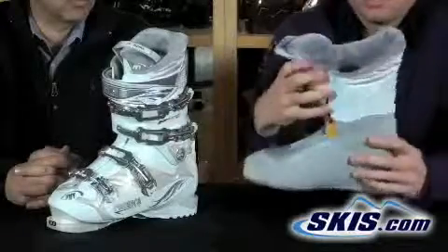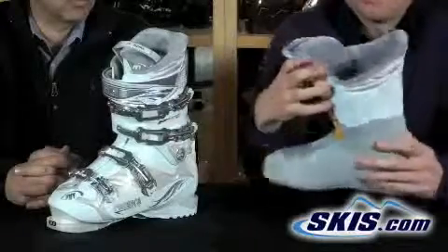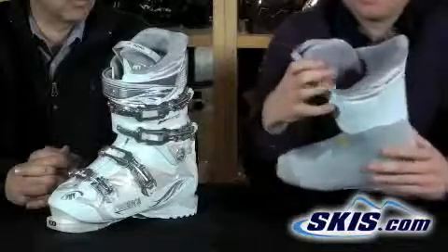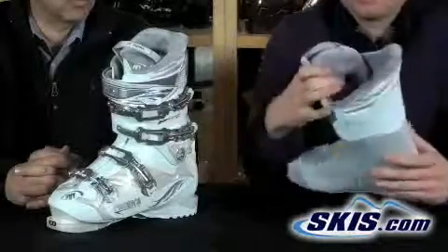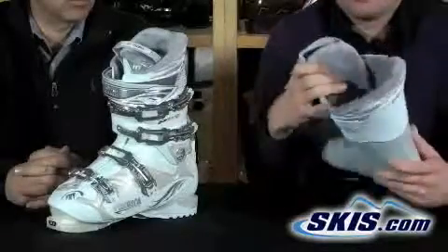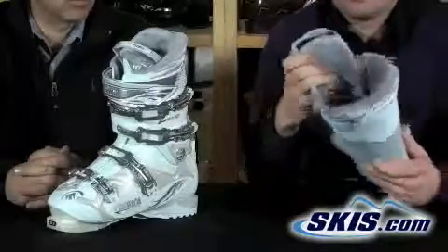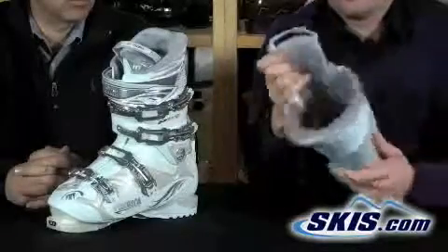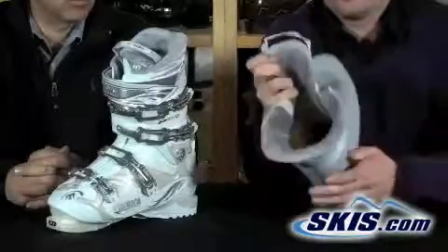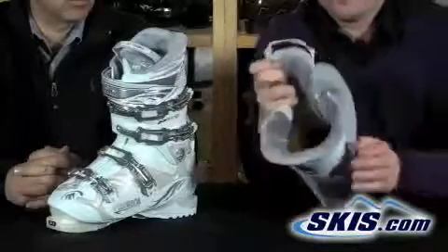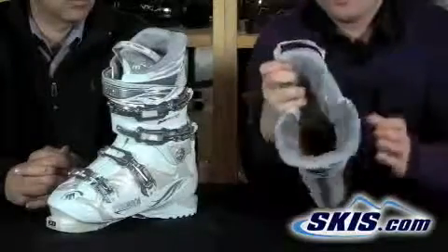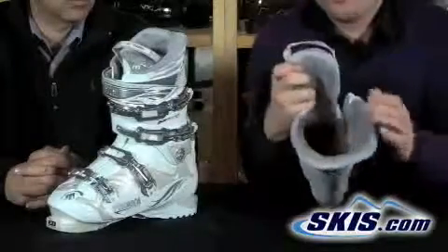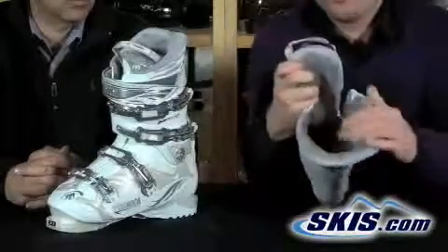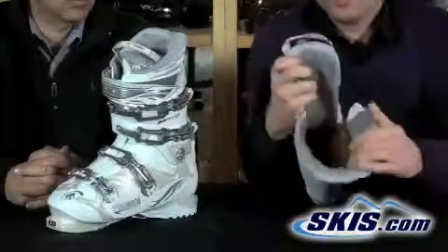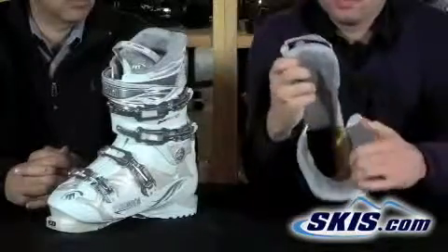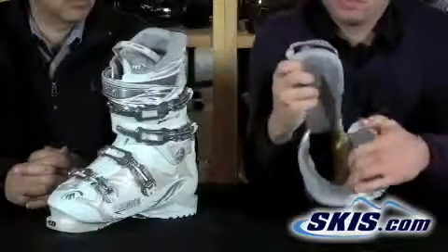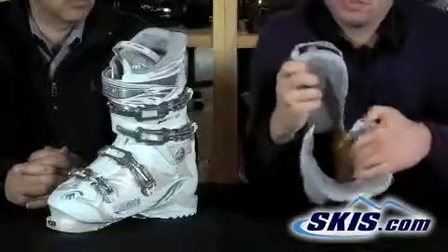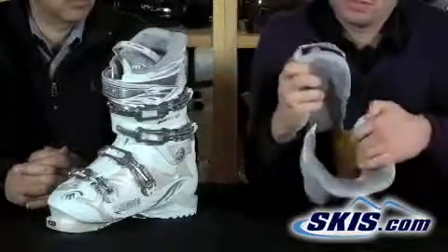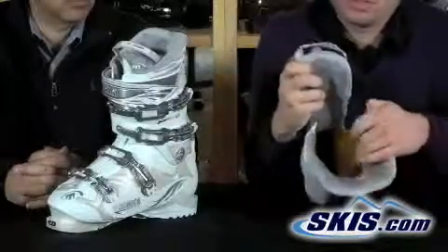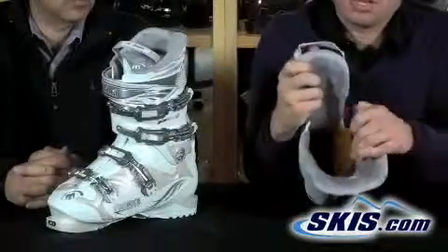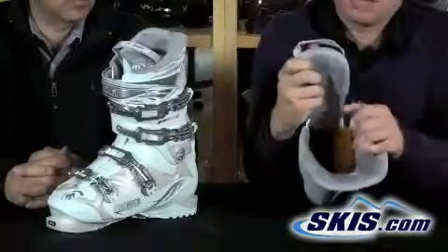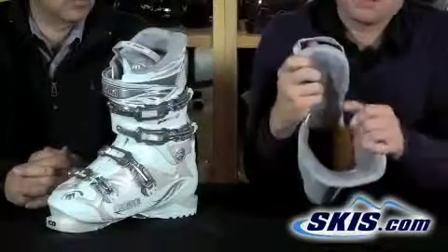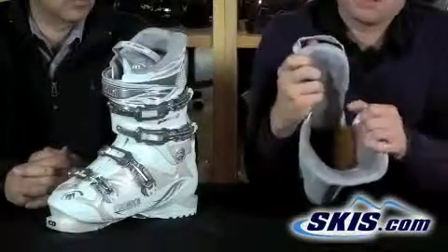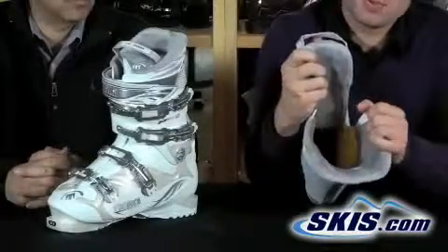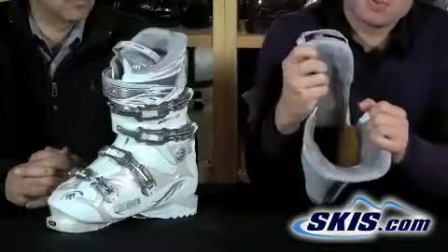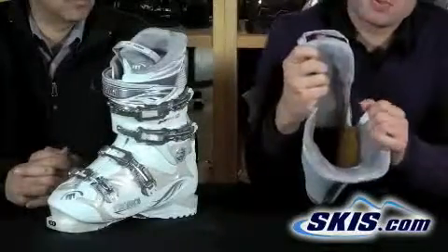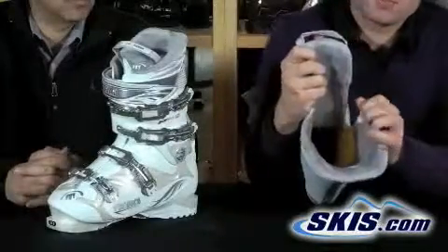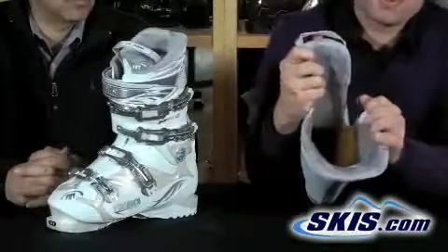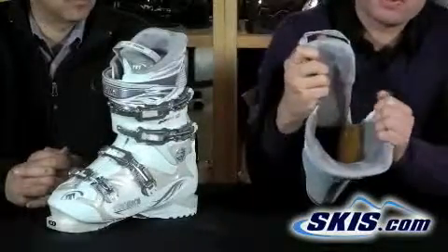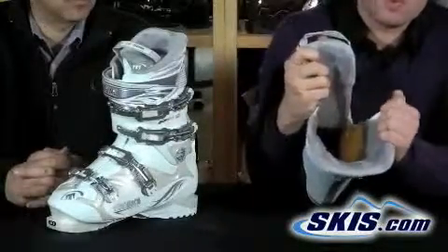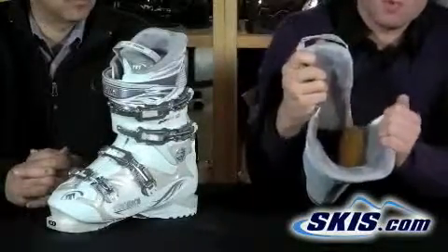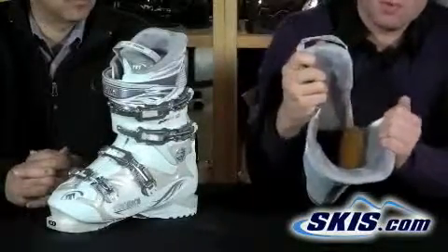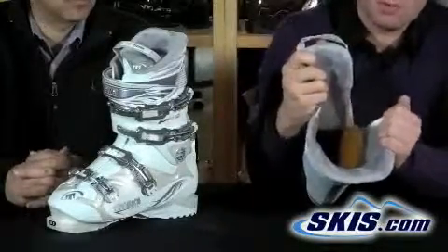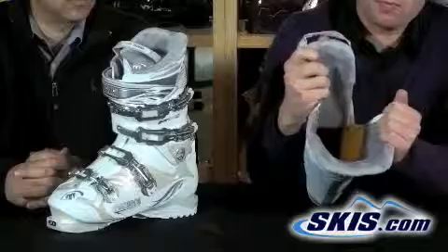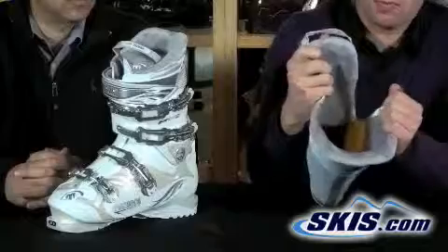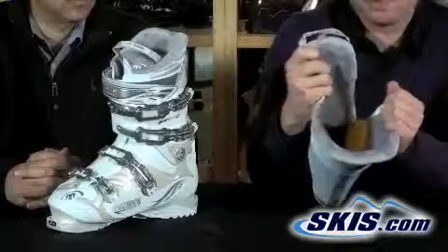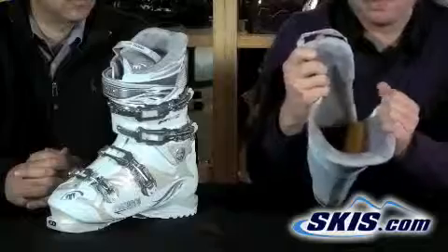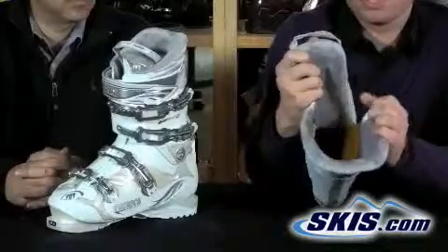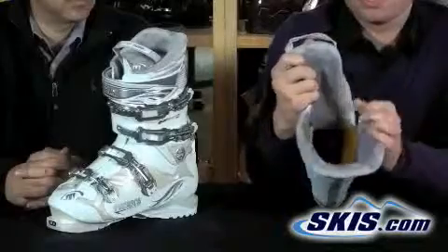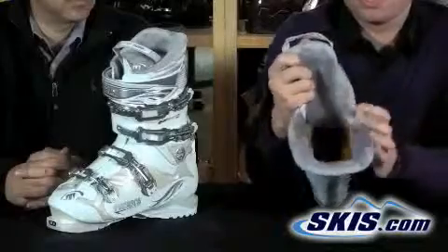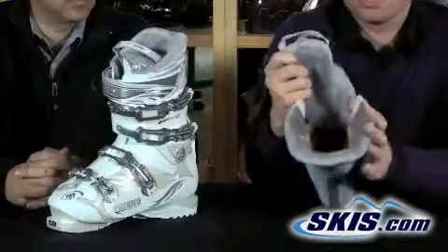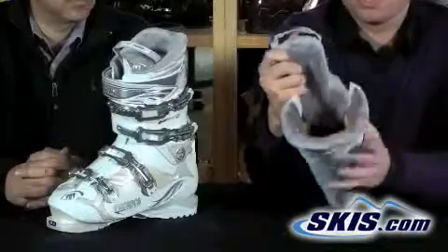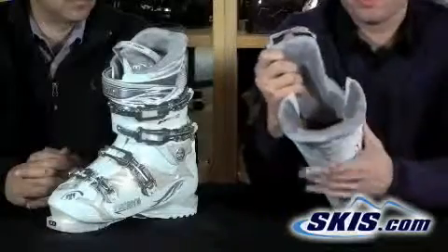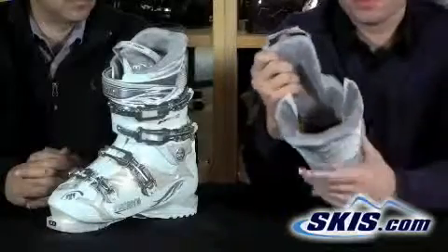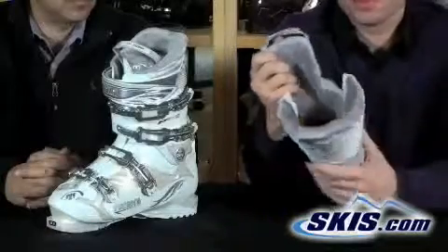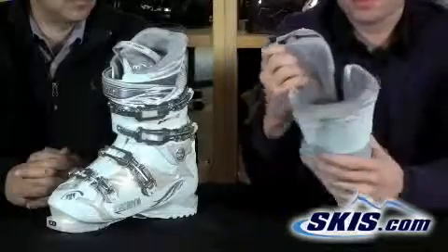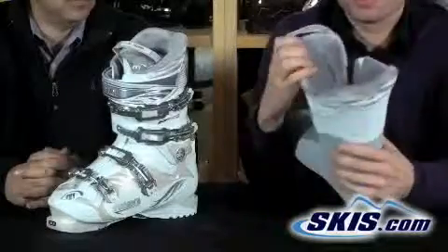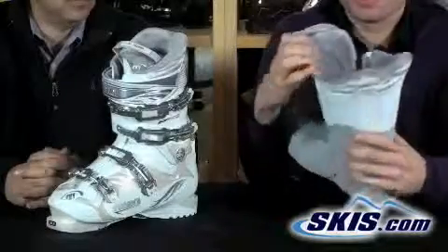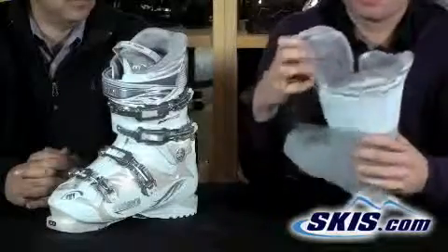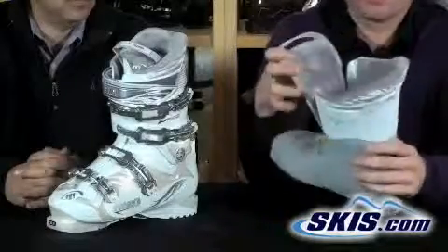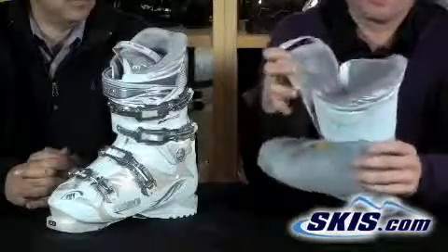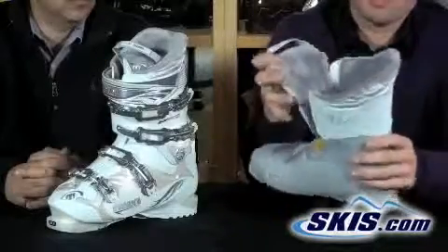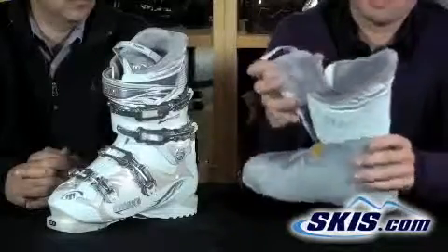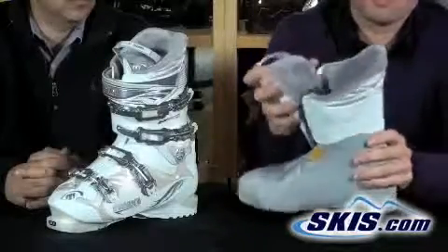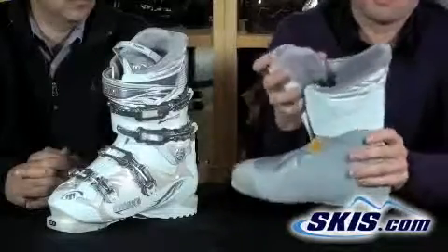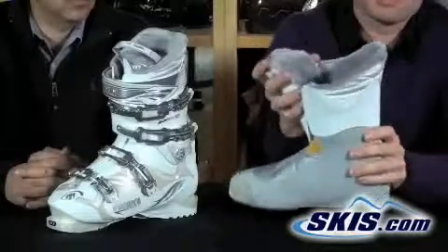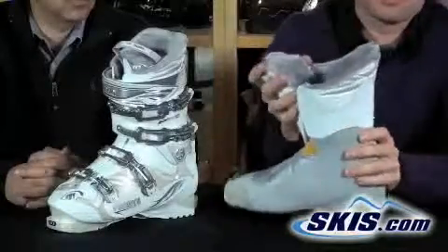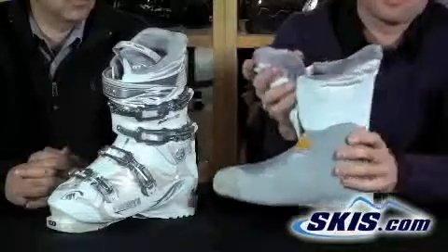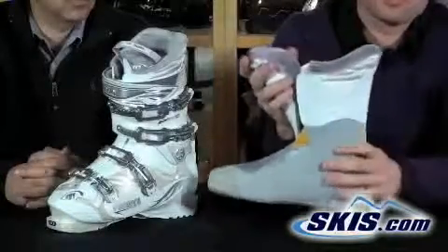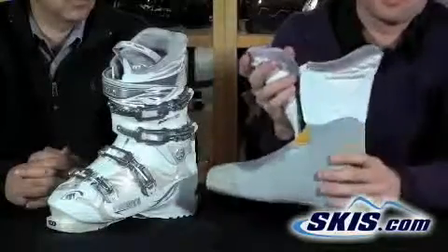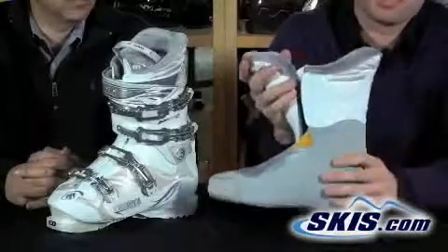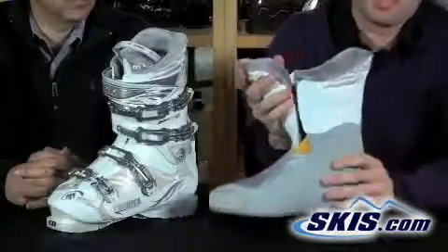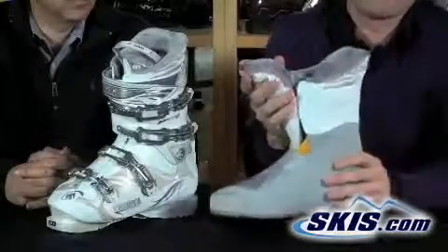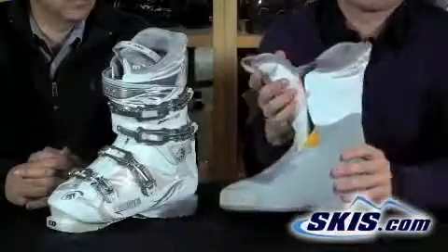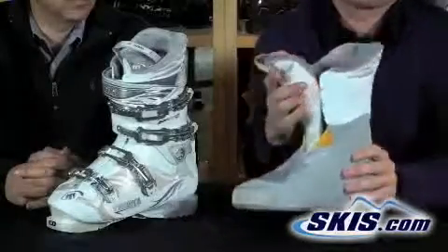There's a nice faux fleece lining in this boot, so it's very warm, very plush, and very comfortable, providing all-day warmth and comfort.